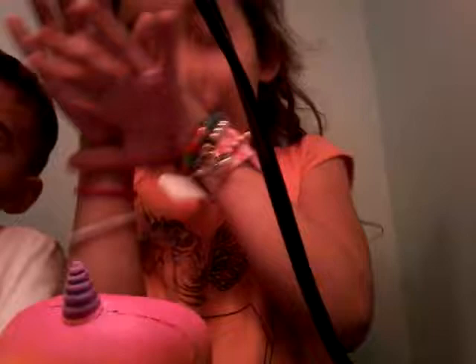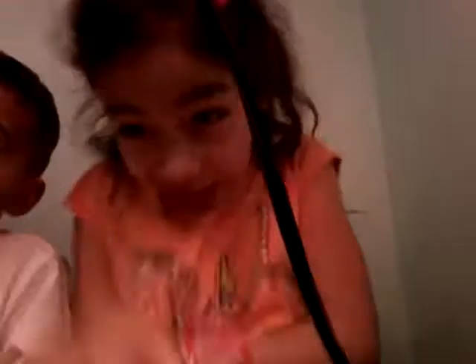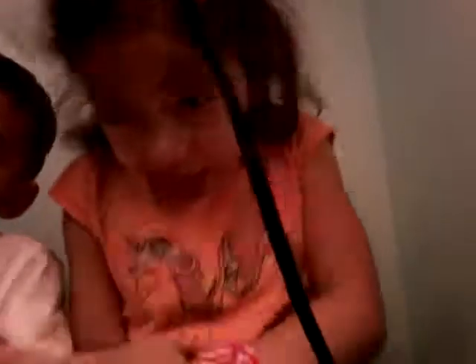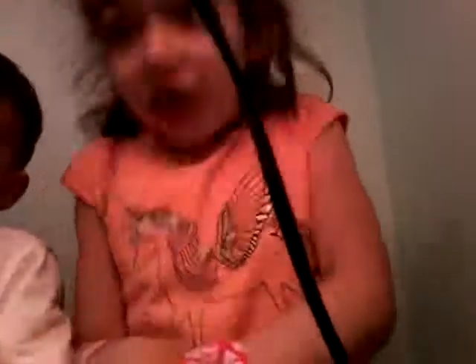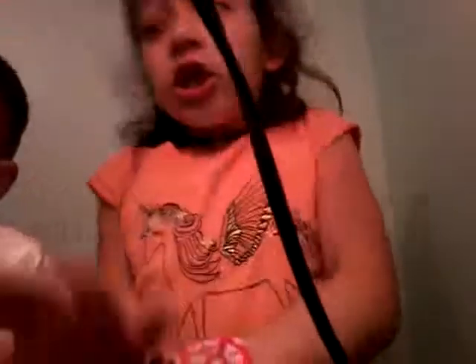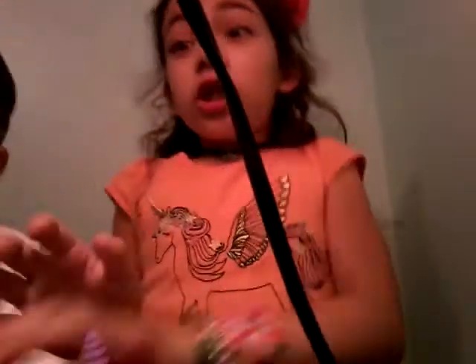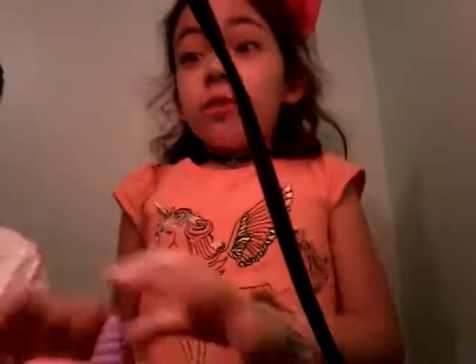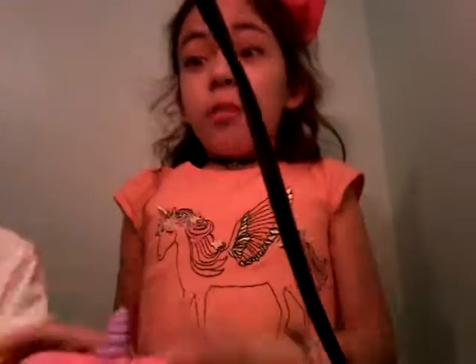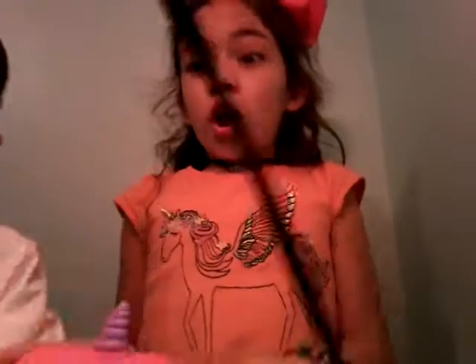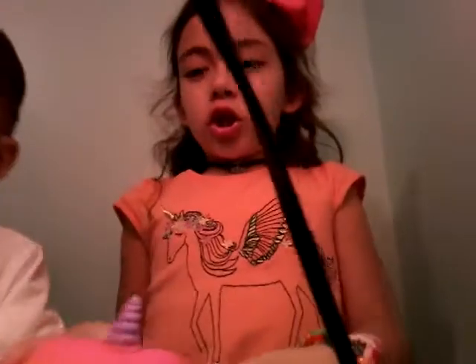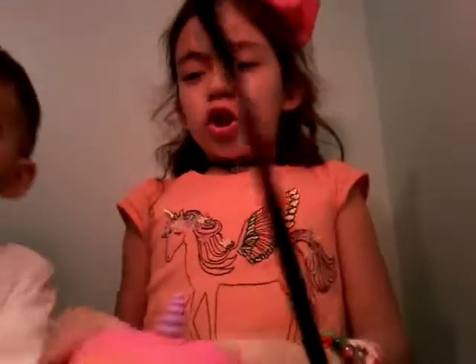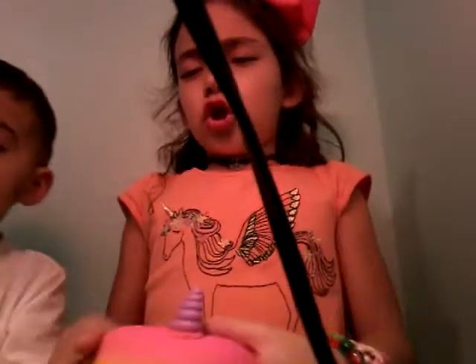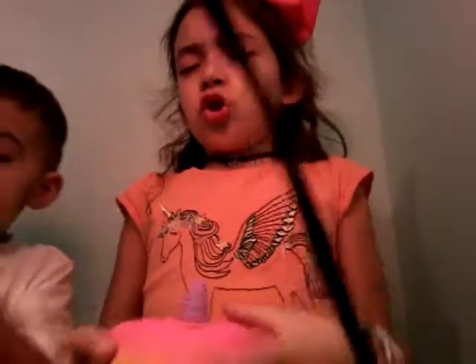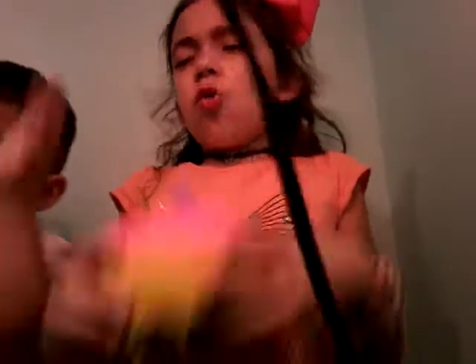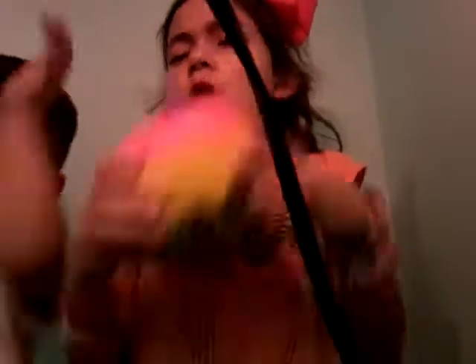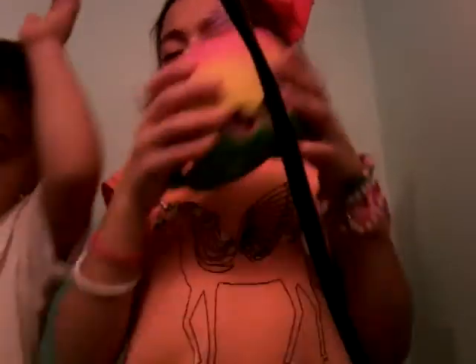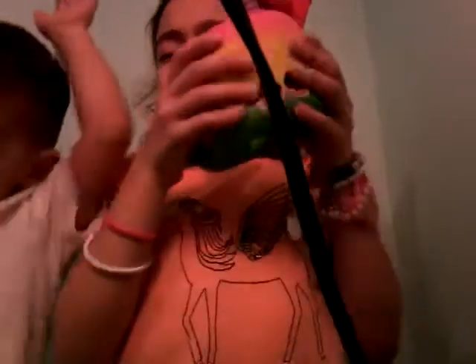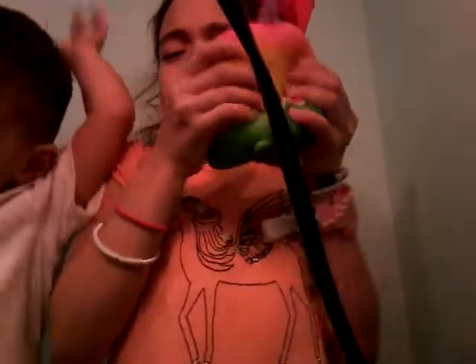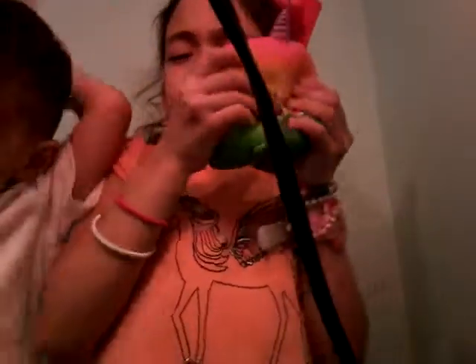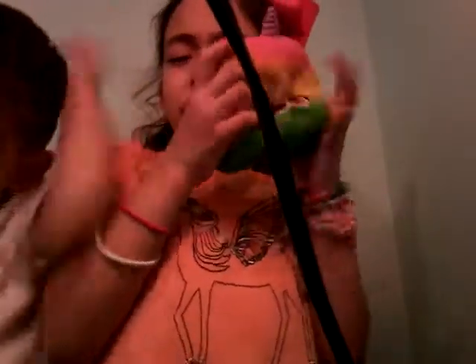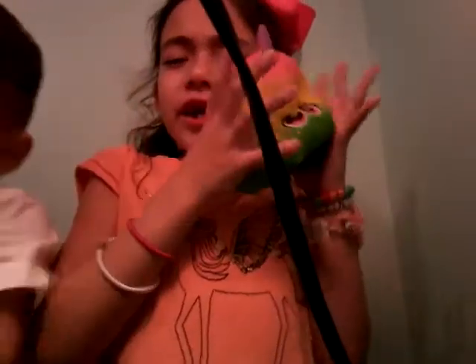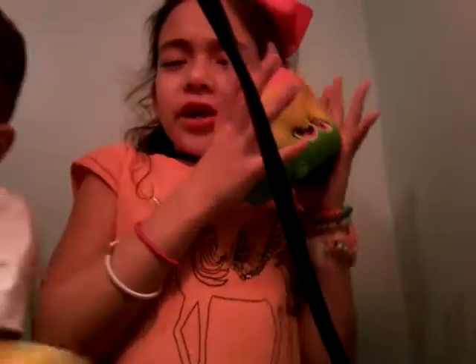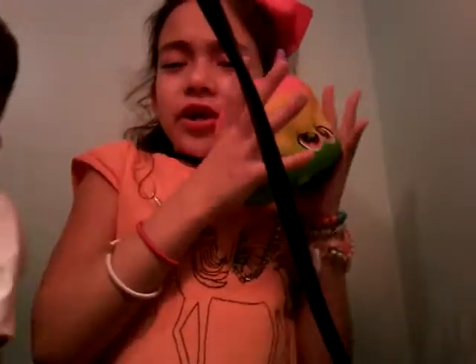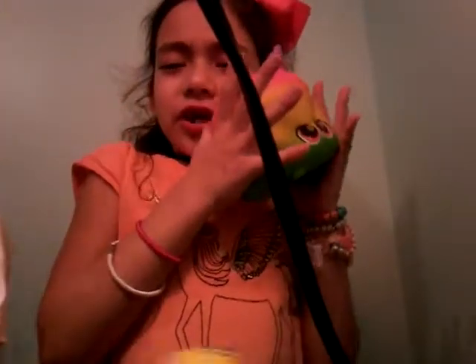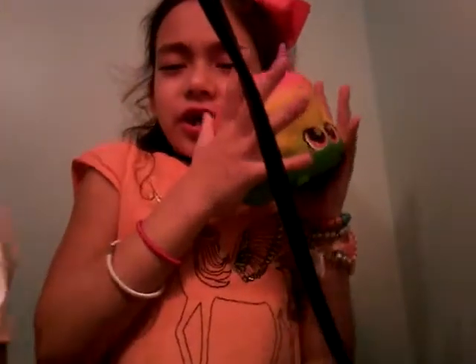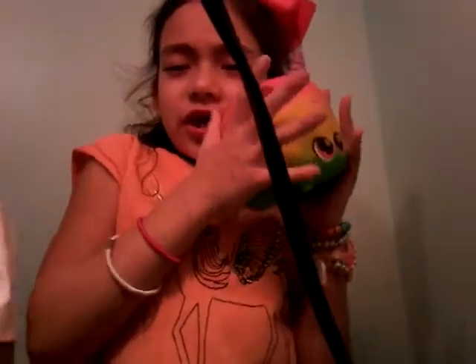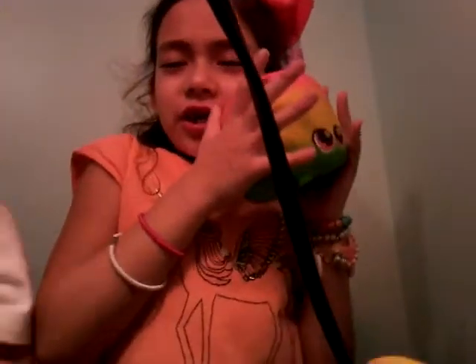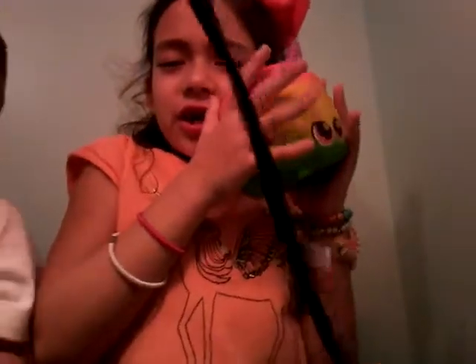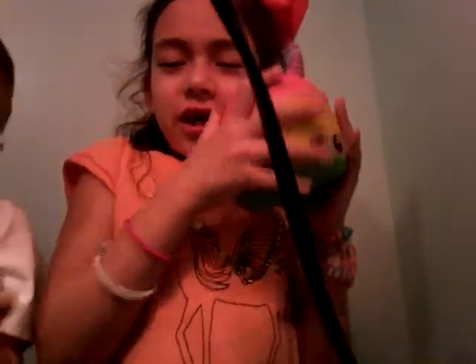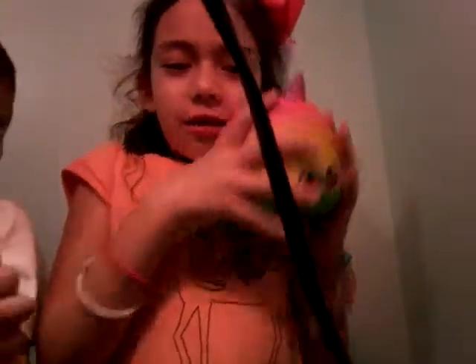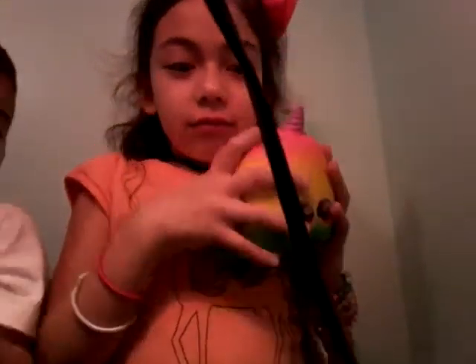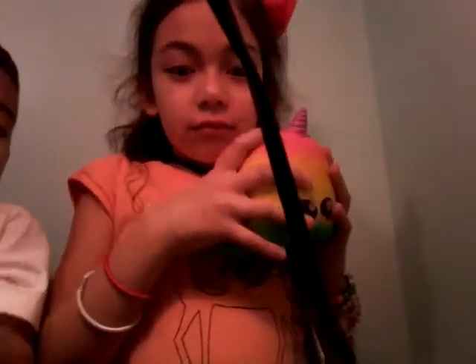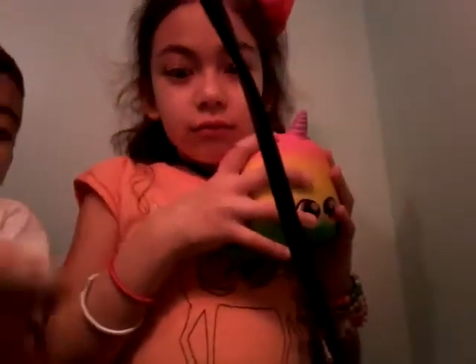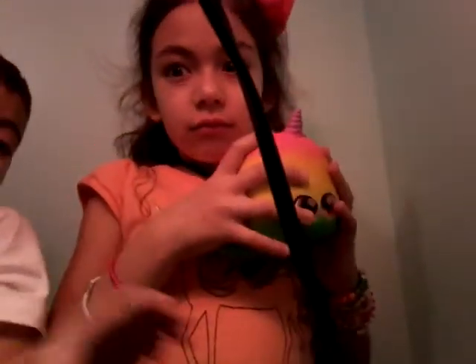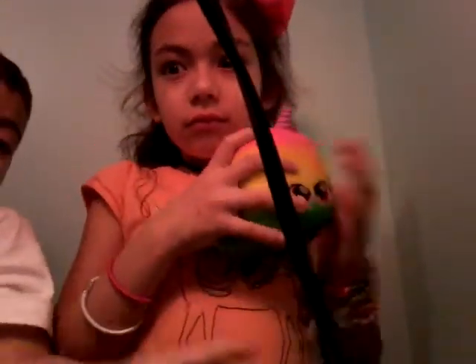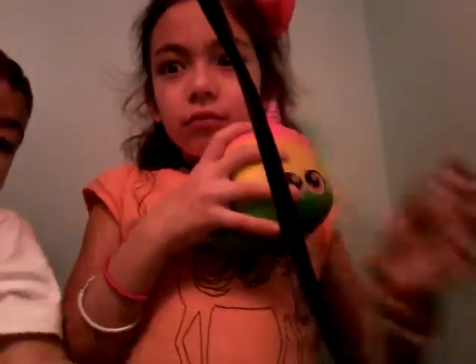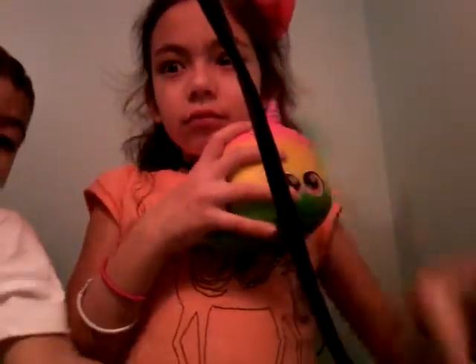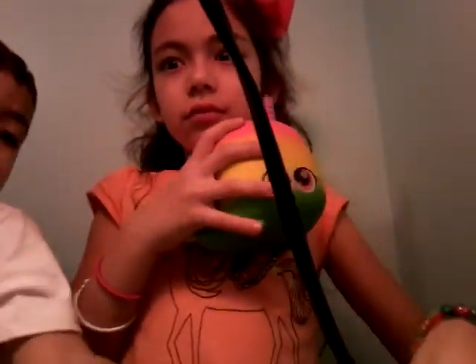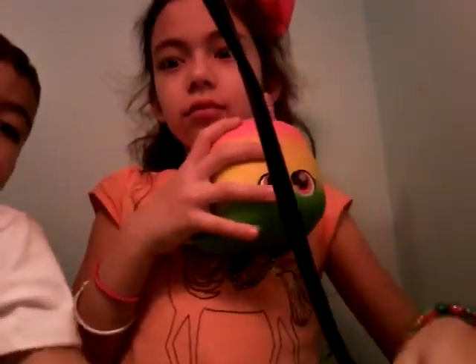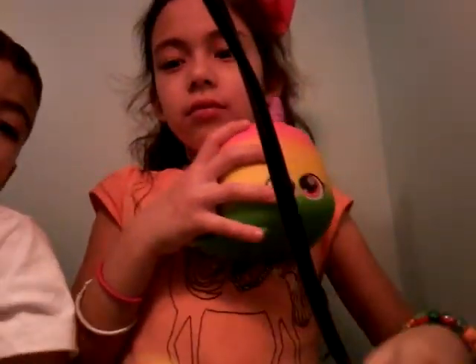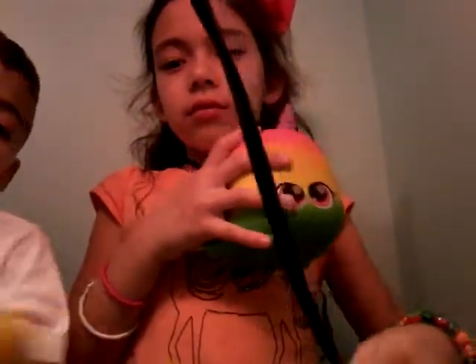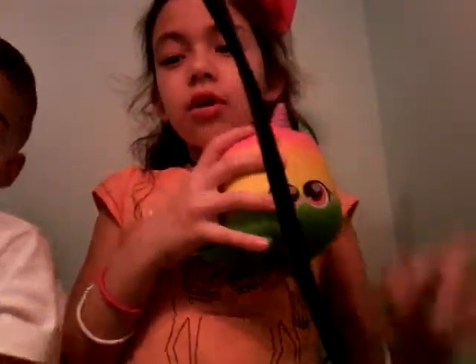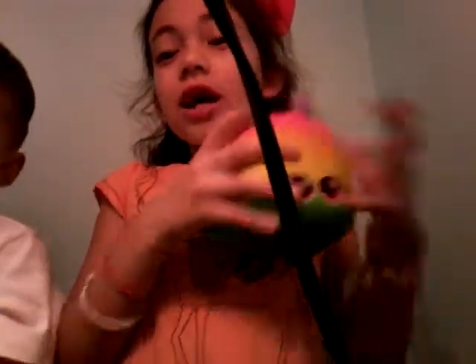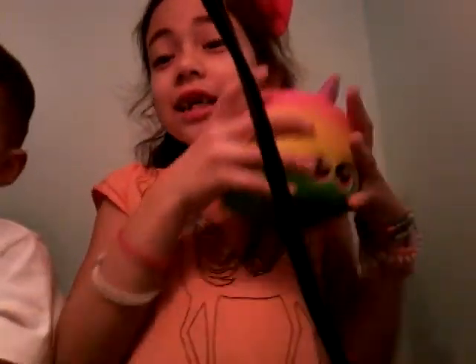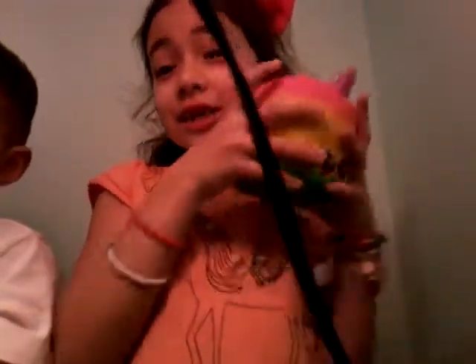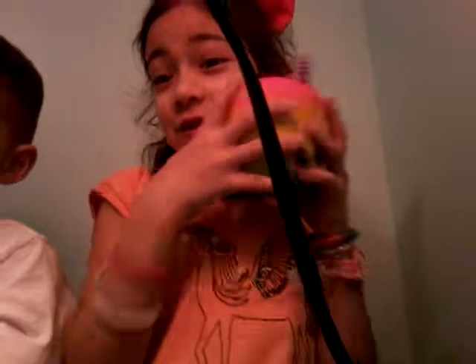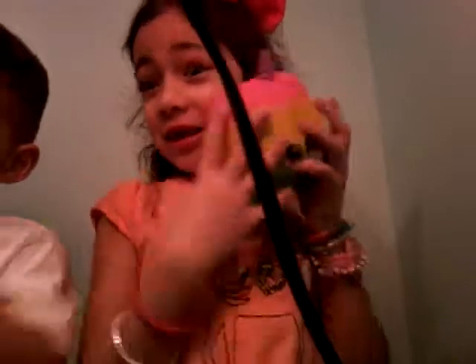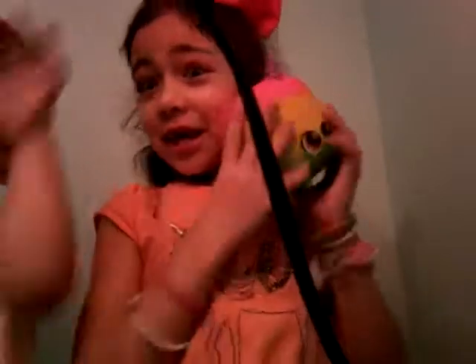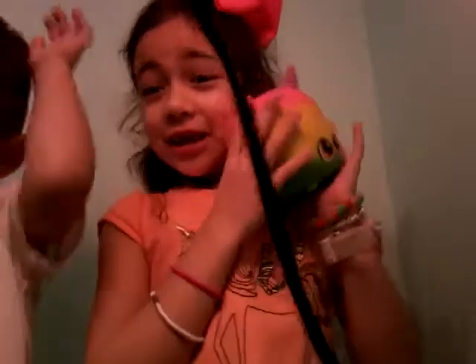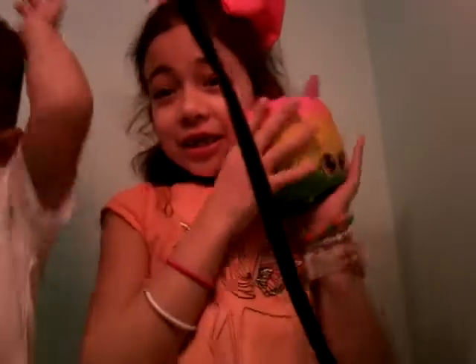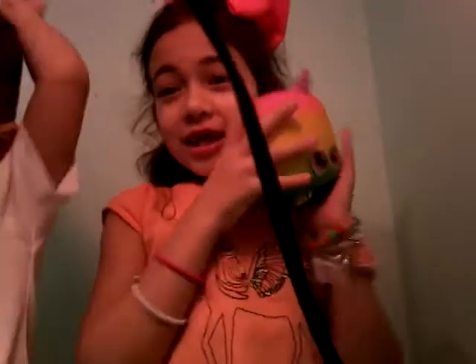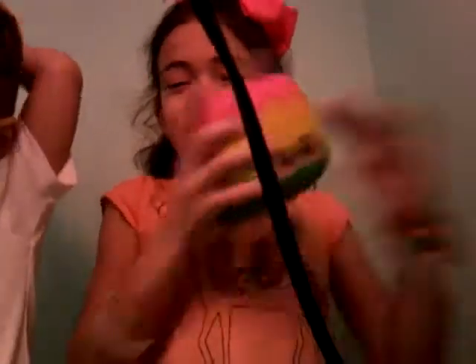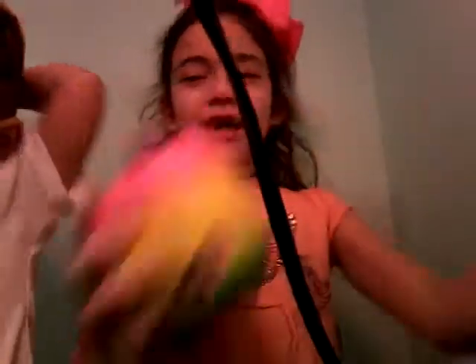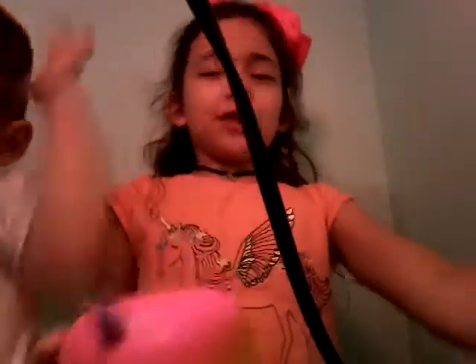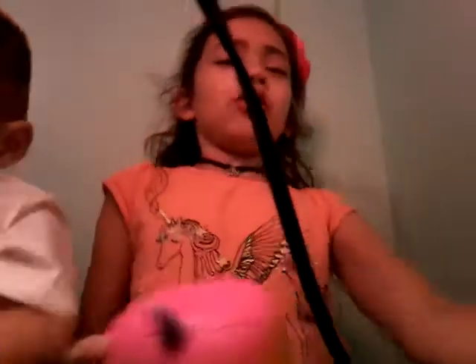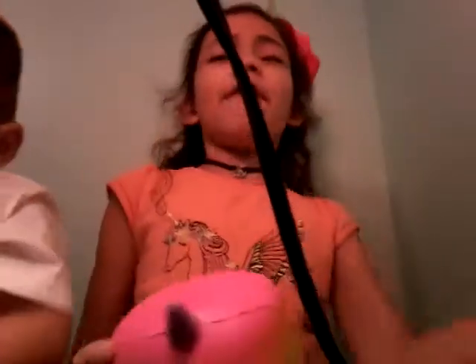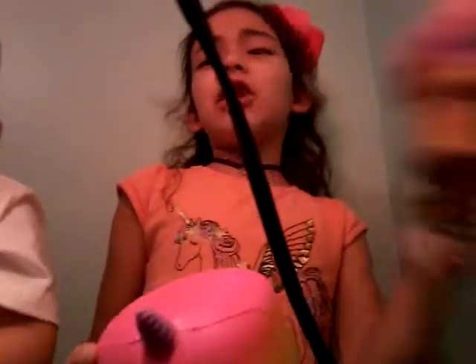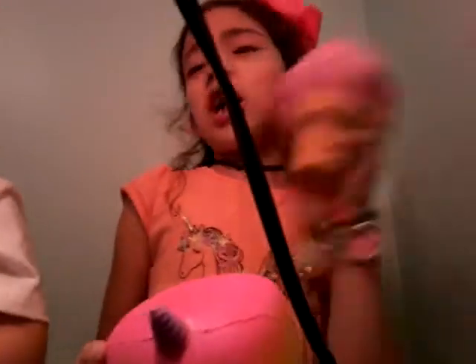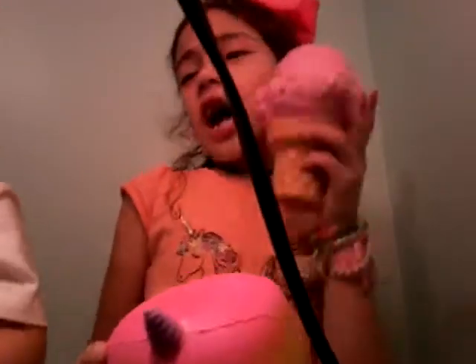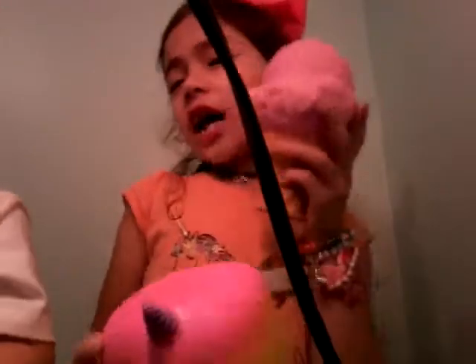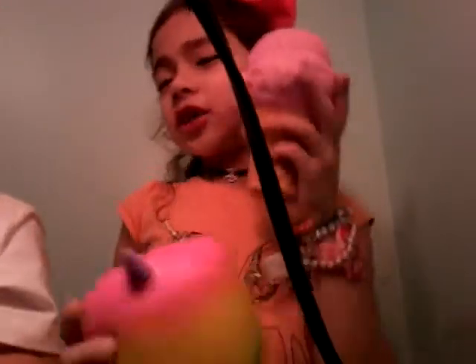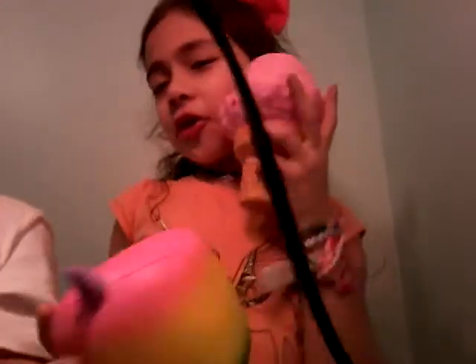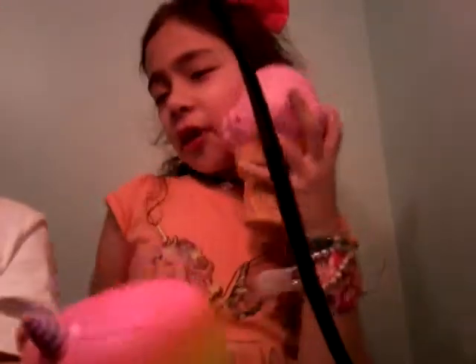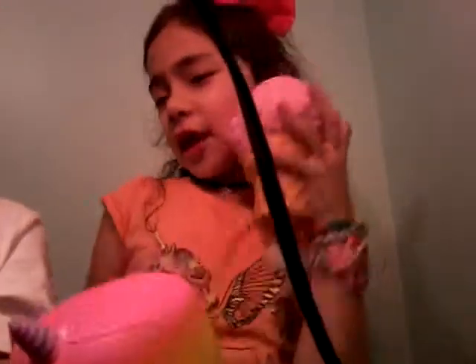This is part 2 of the Squishy Dits. Squishy Dits, don't forget ice cream.